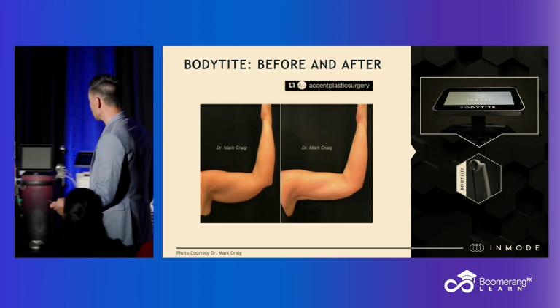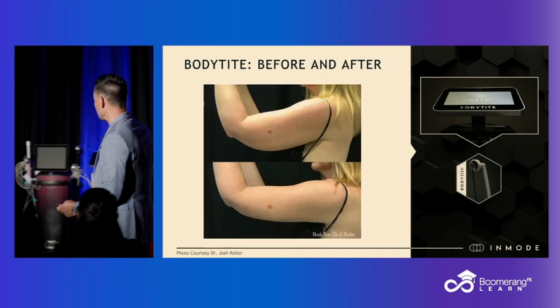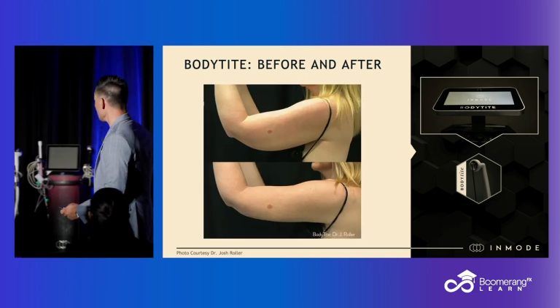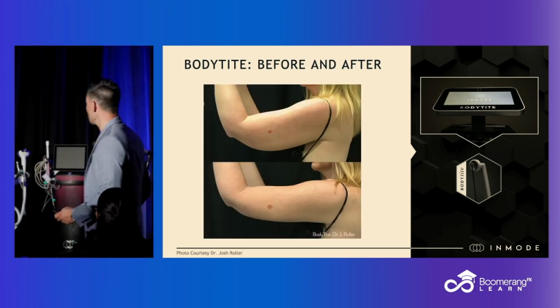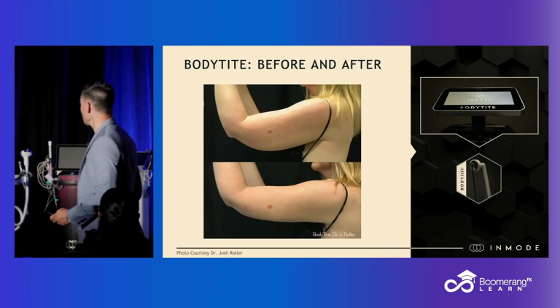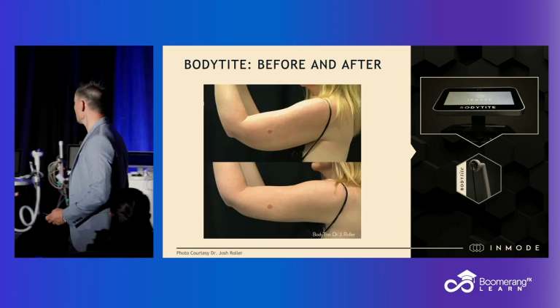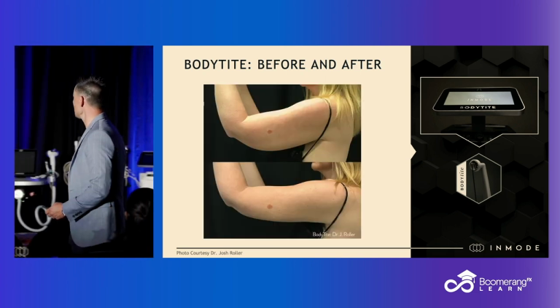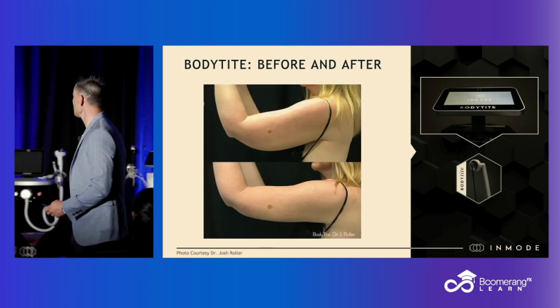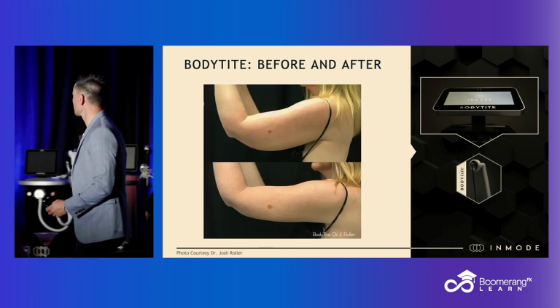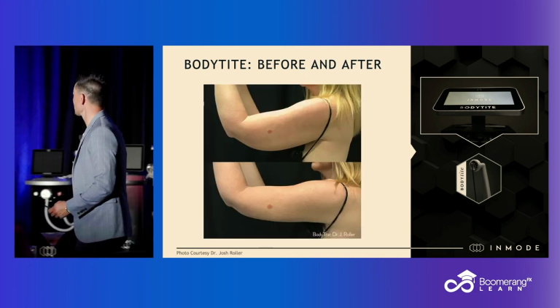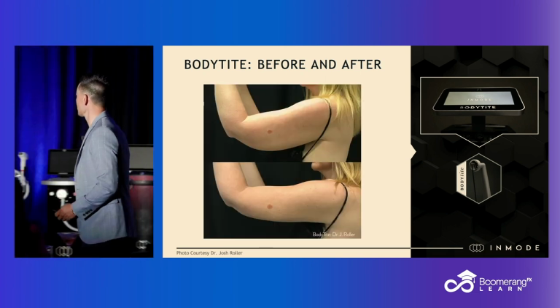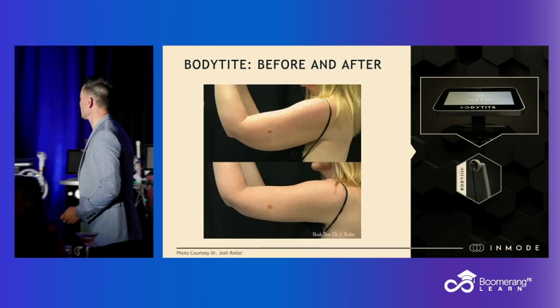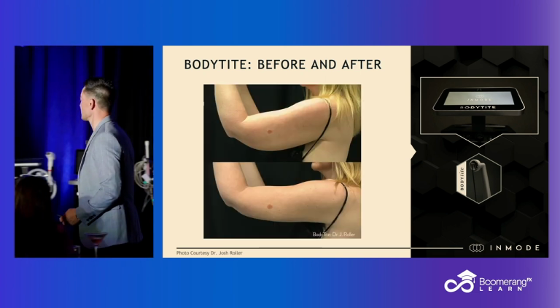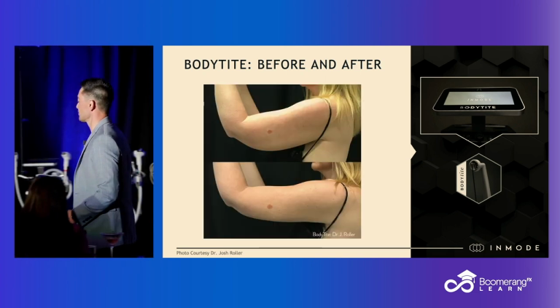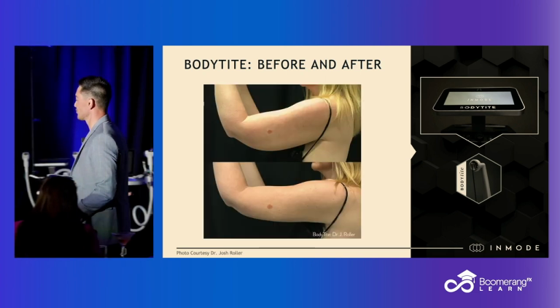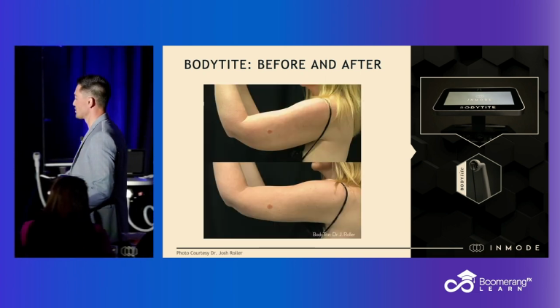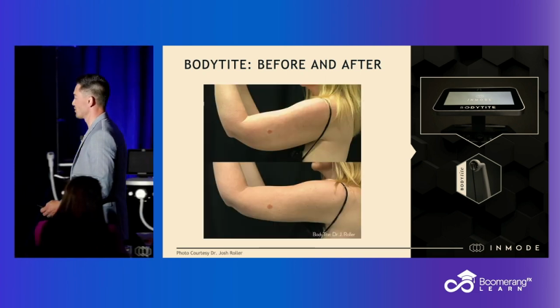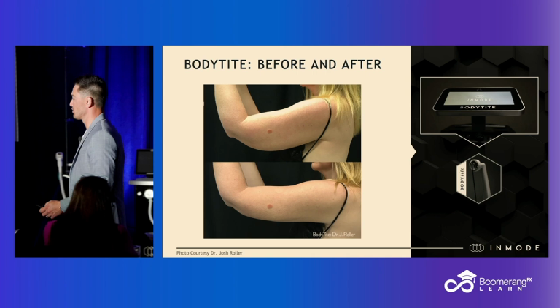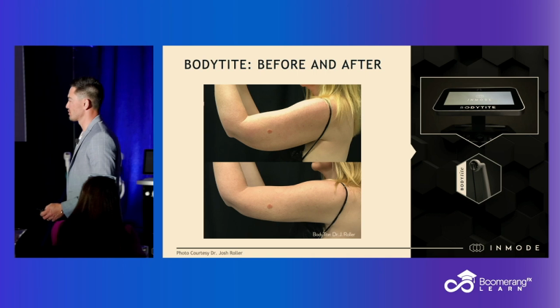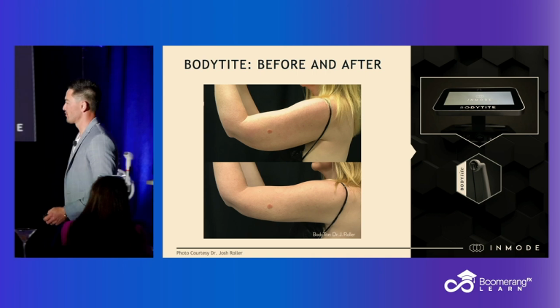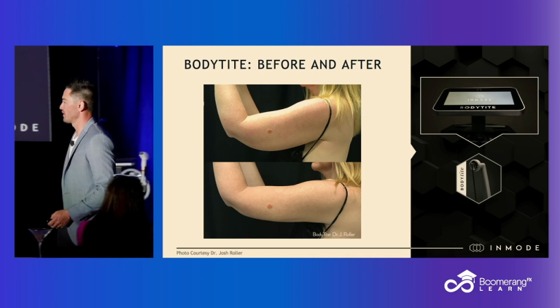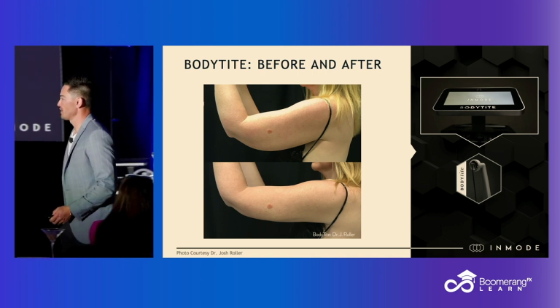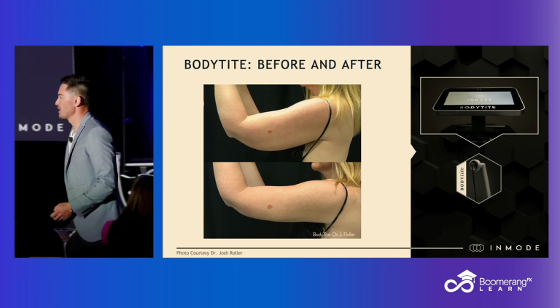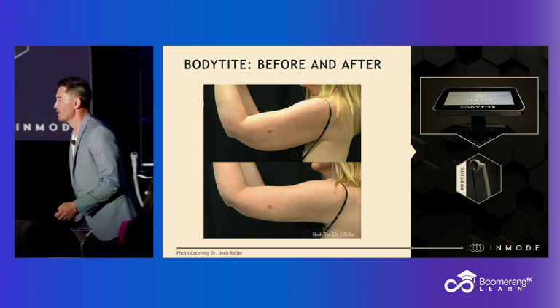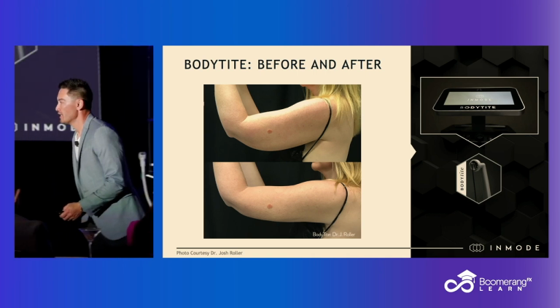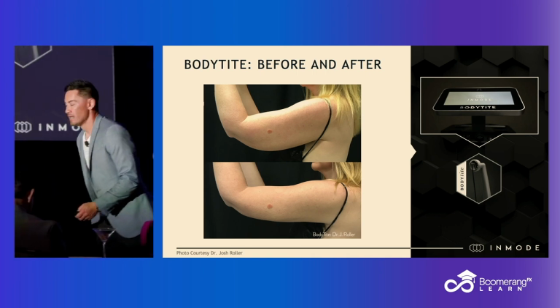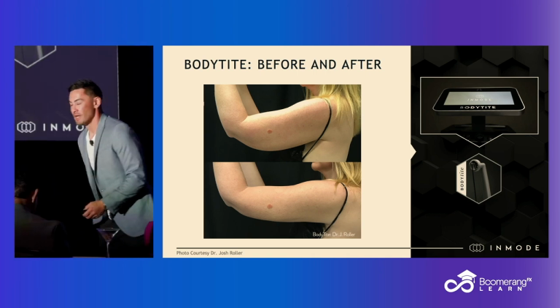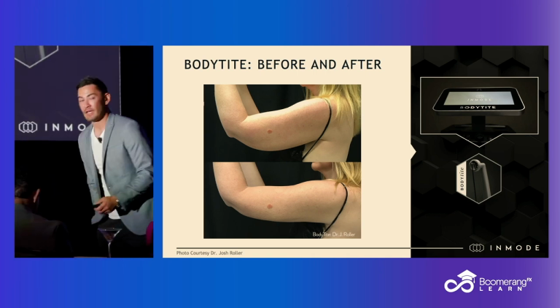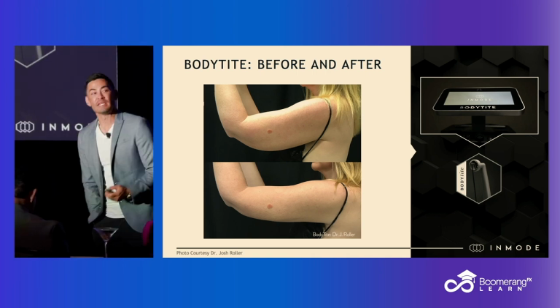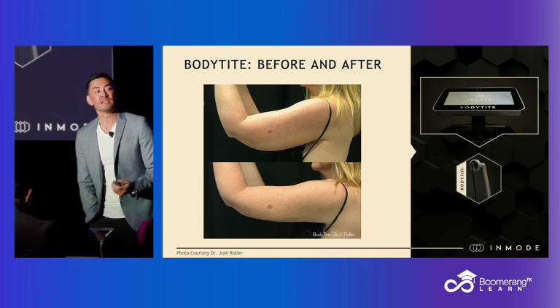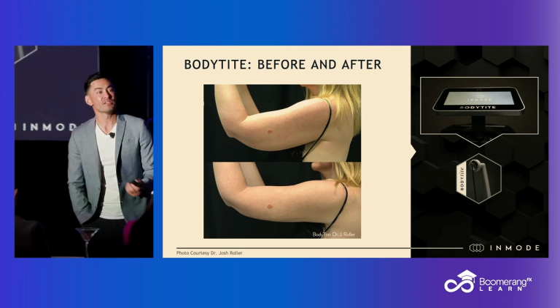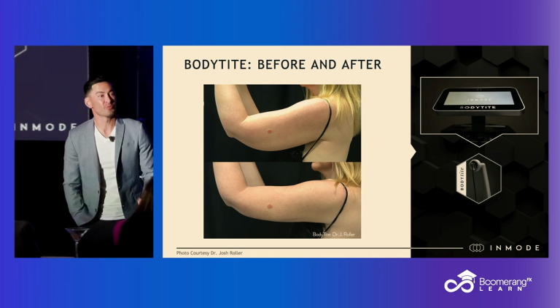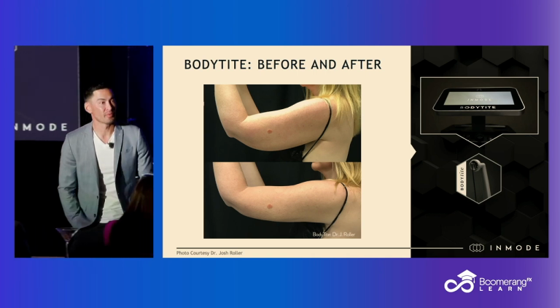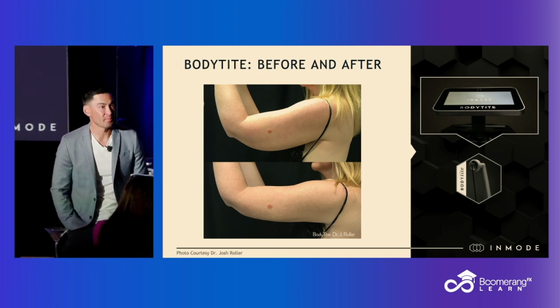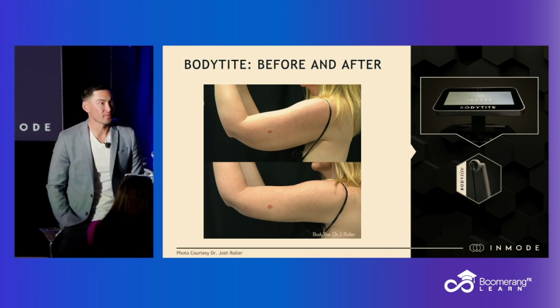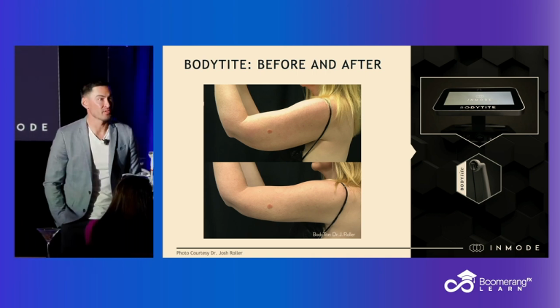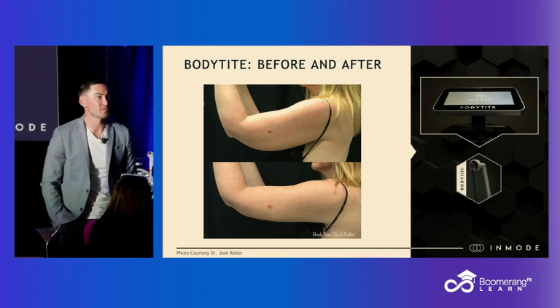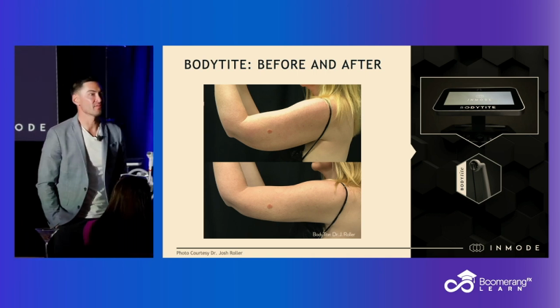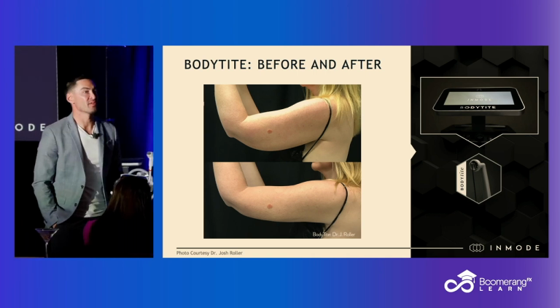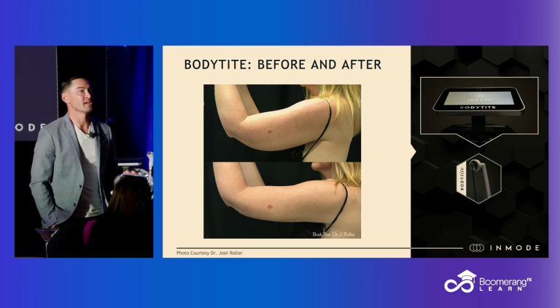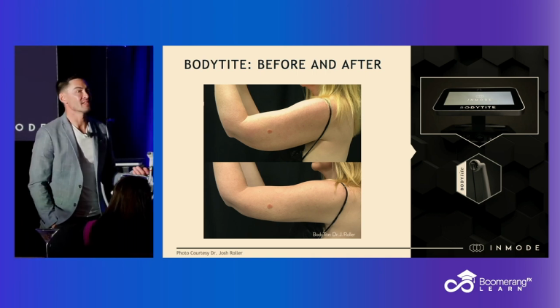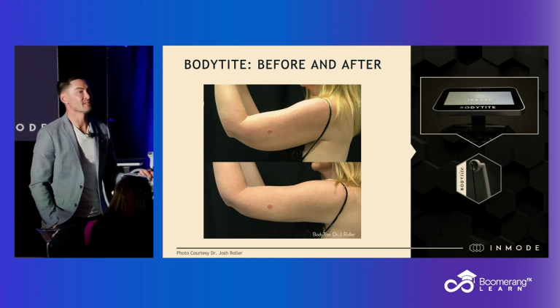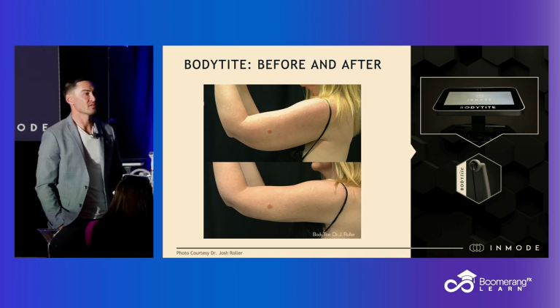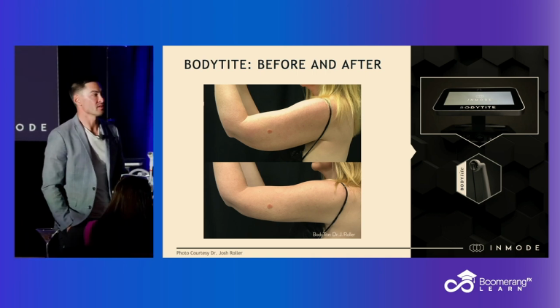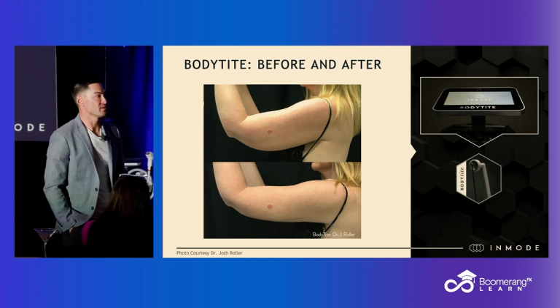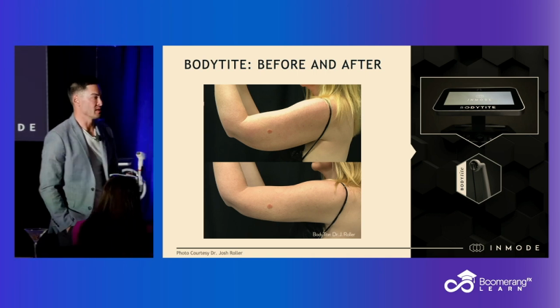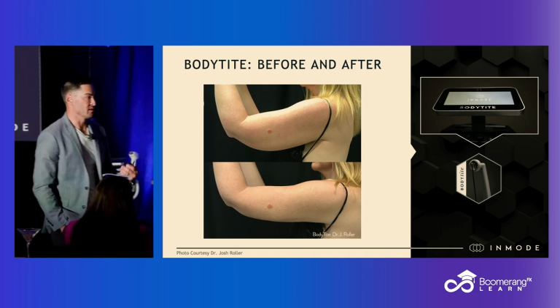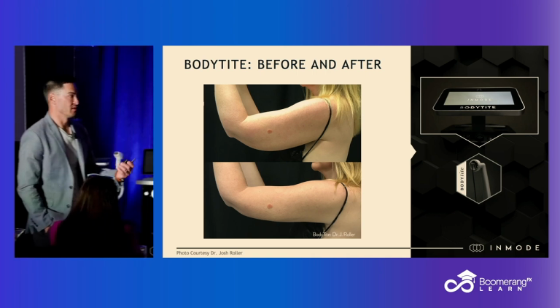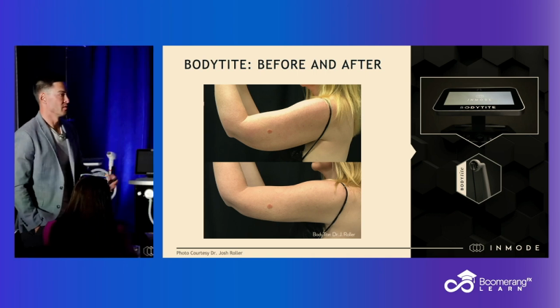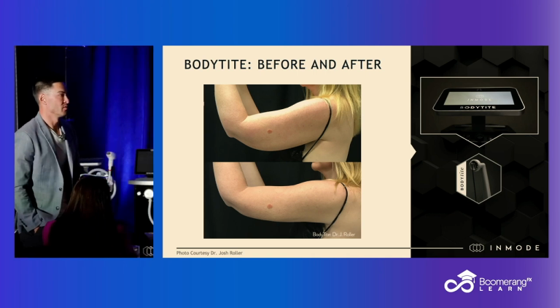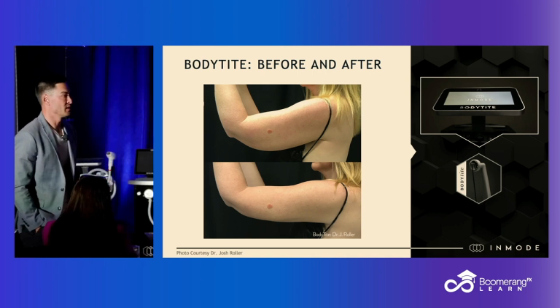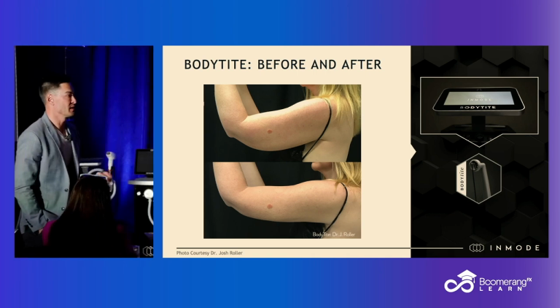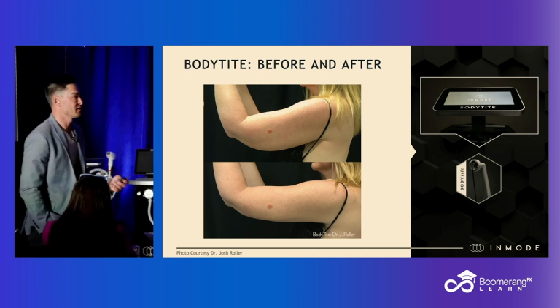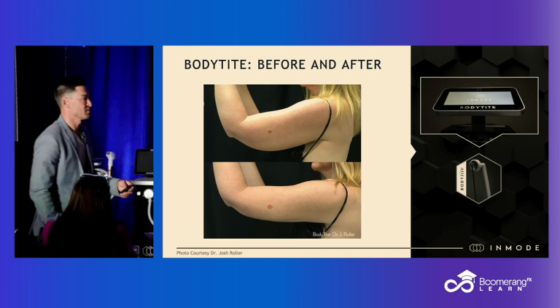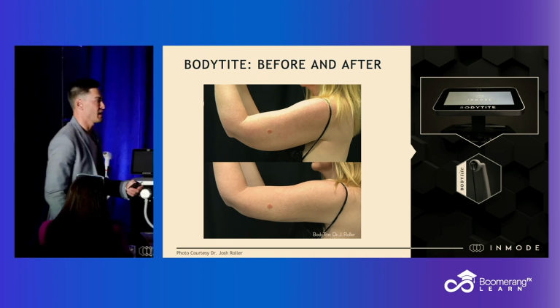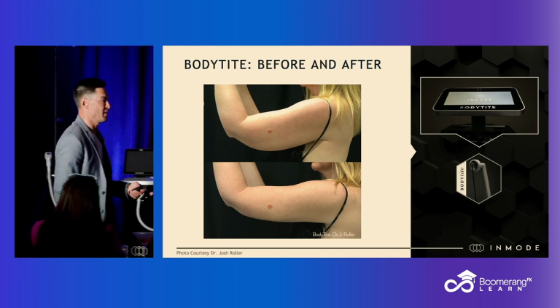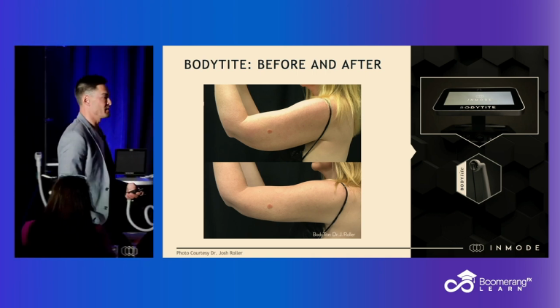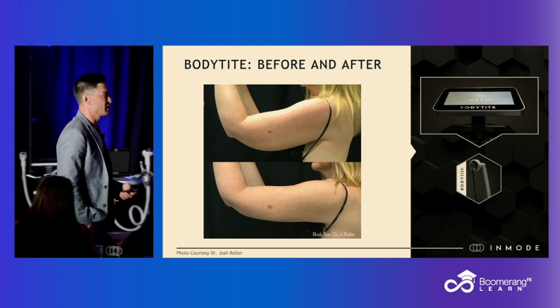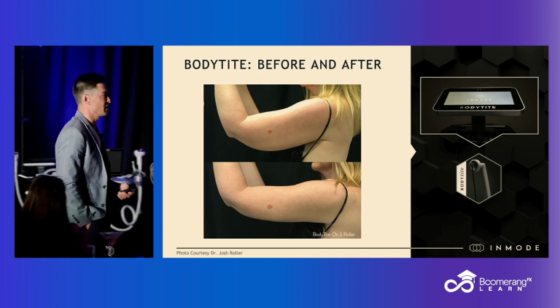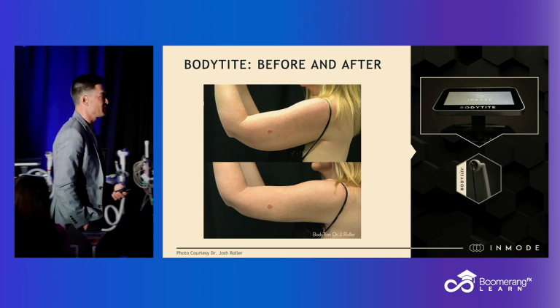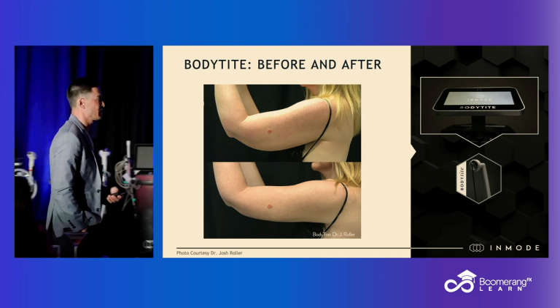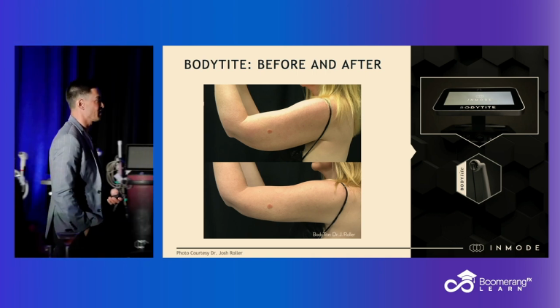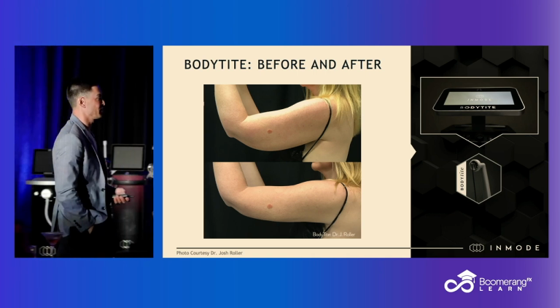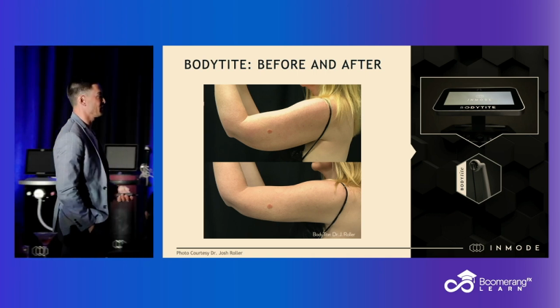These results are very easy to reproduce and very consistent. We get them time and time again.